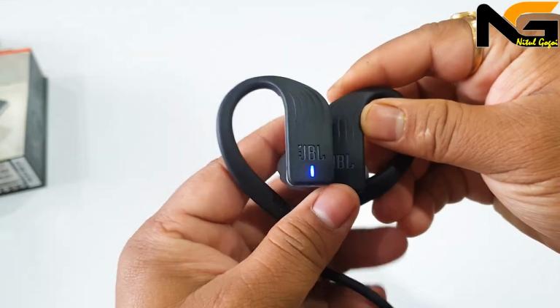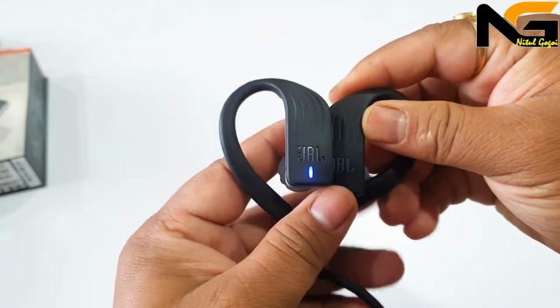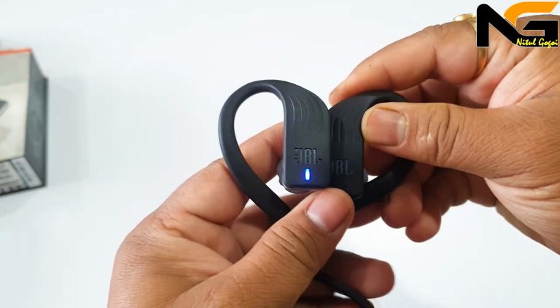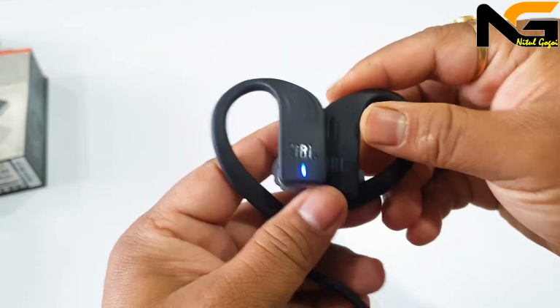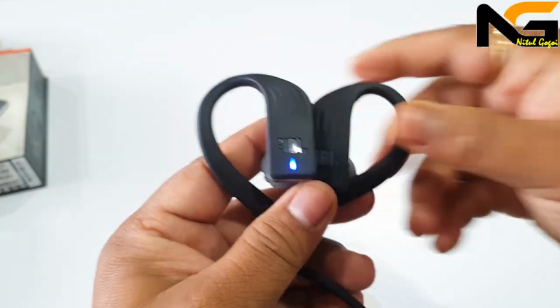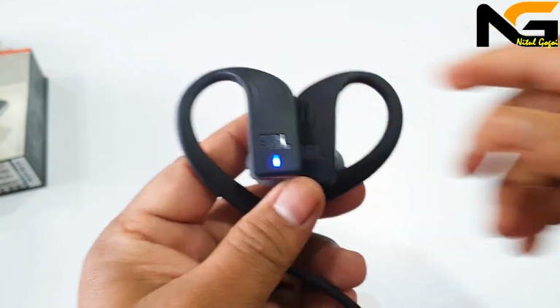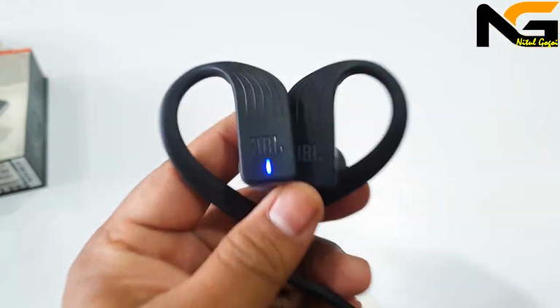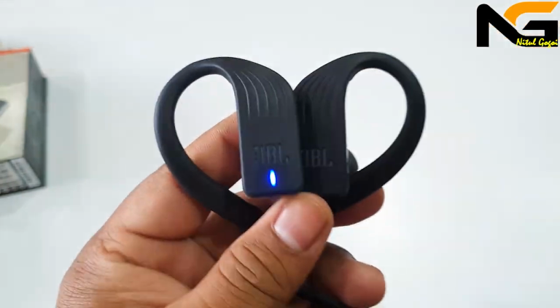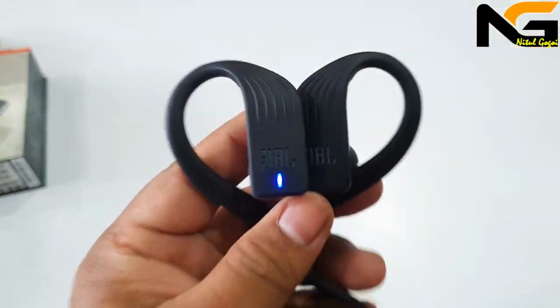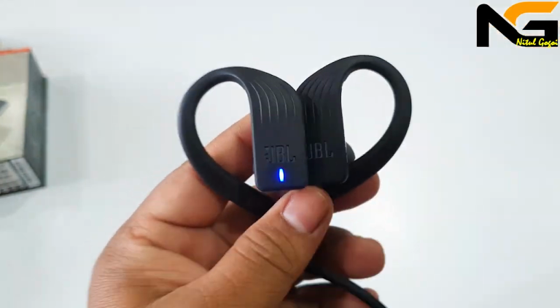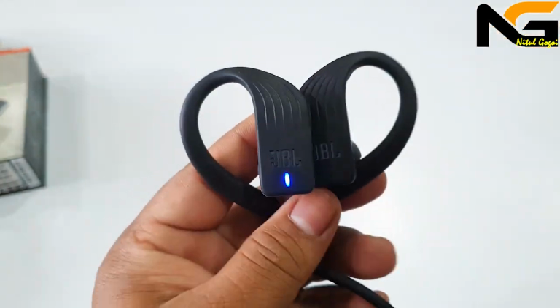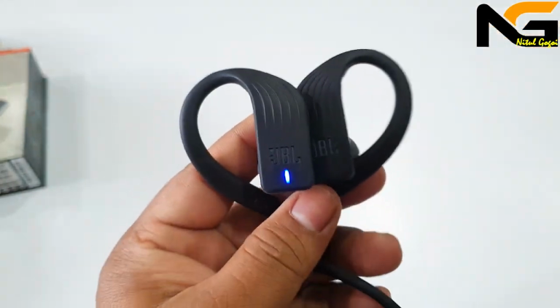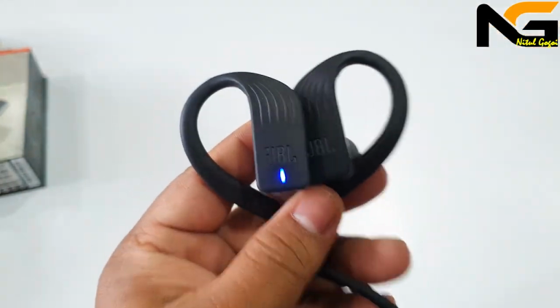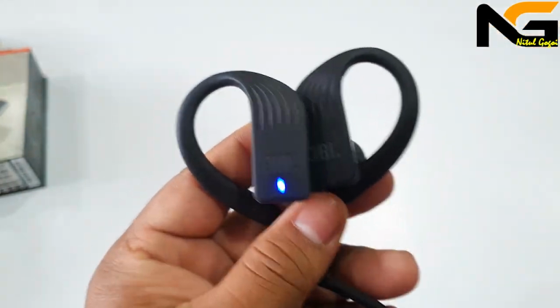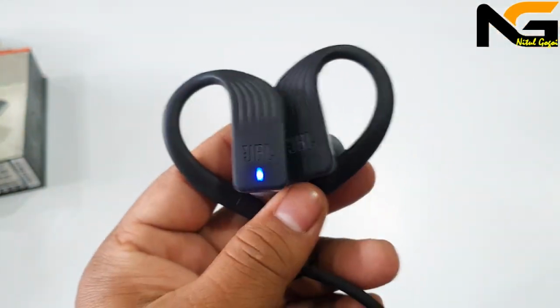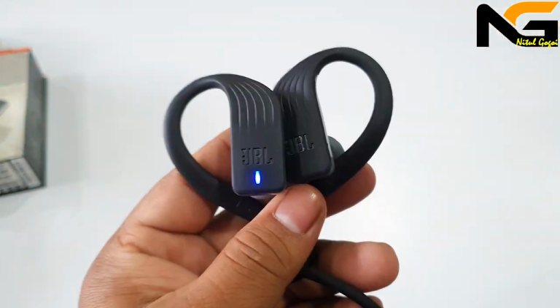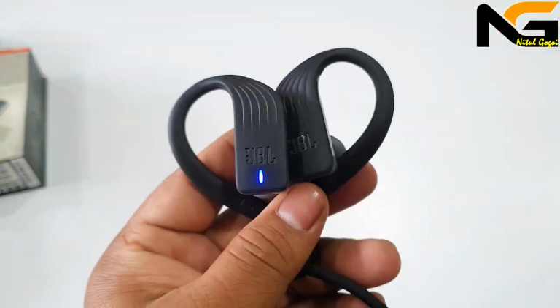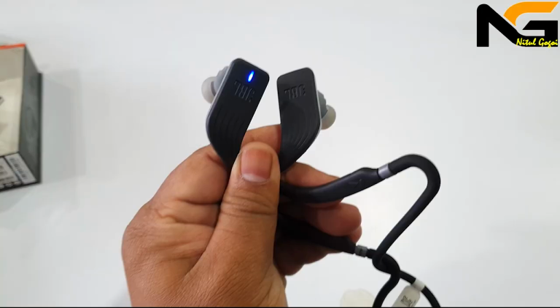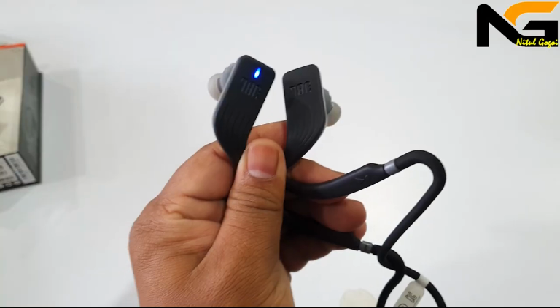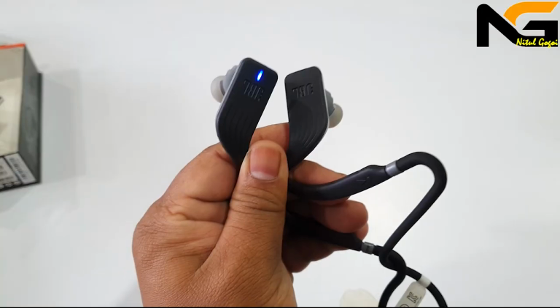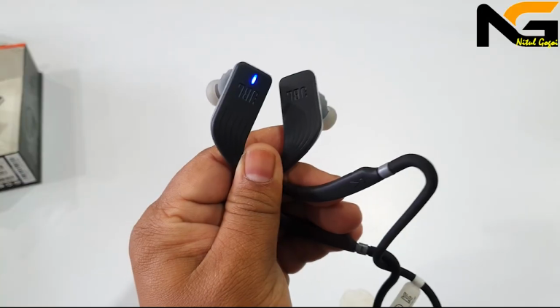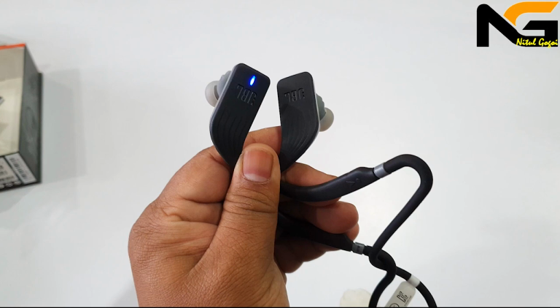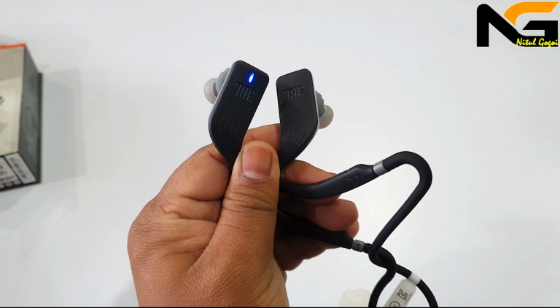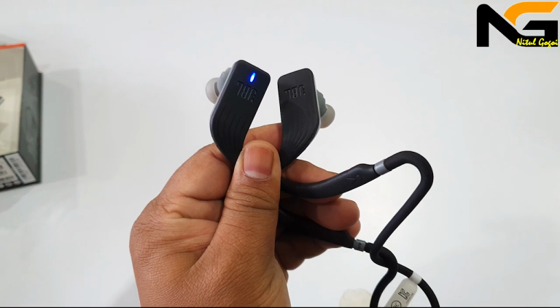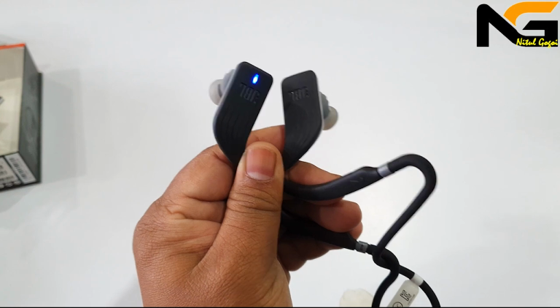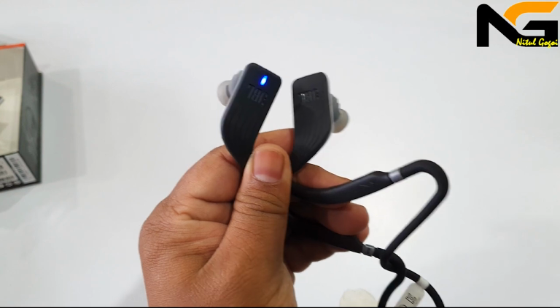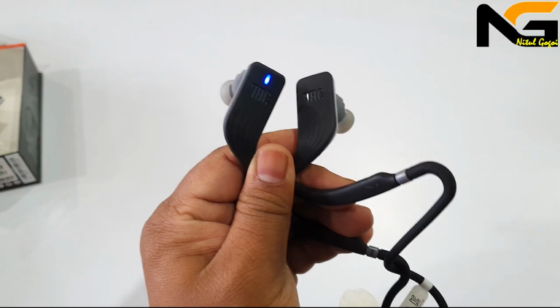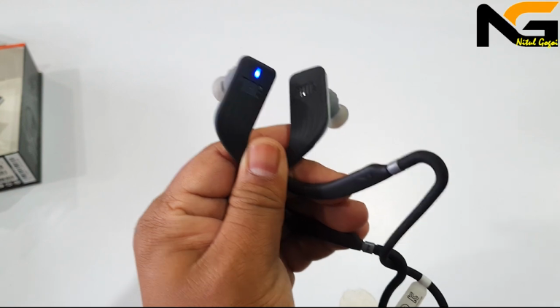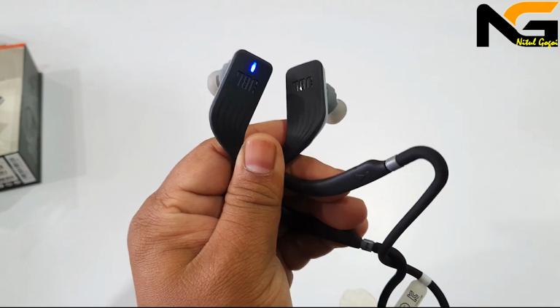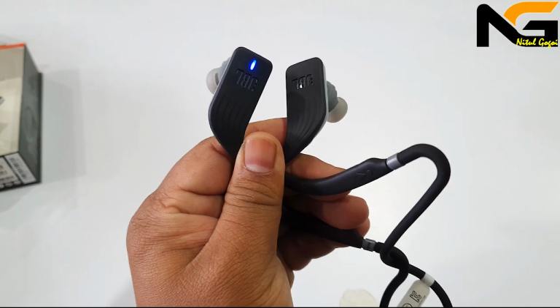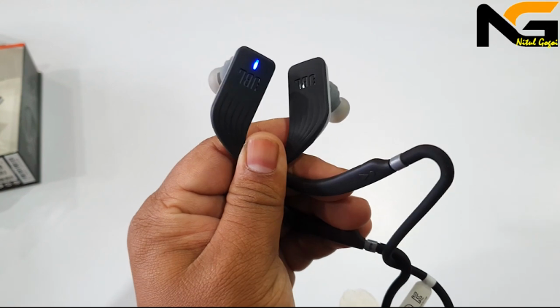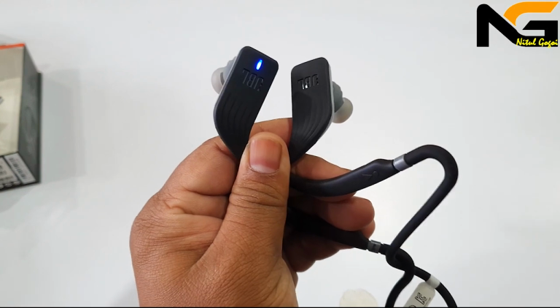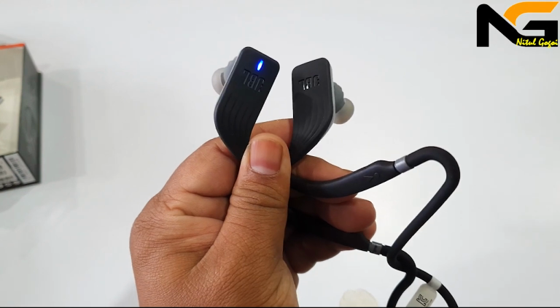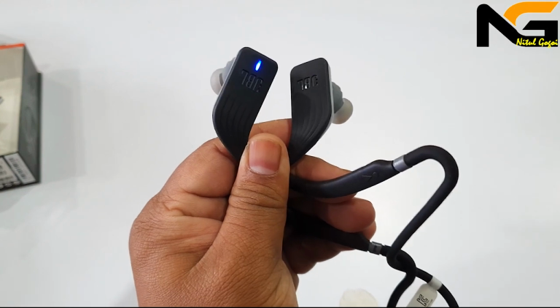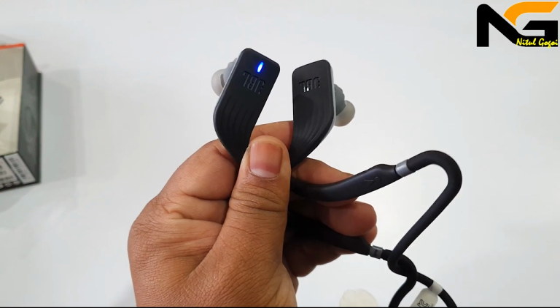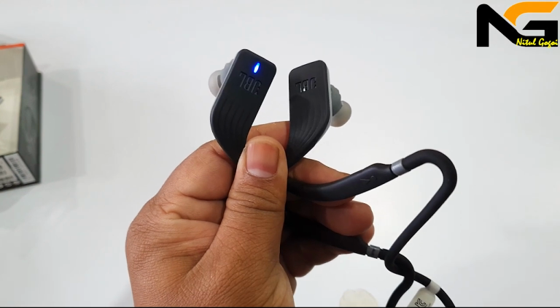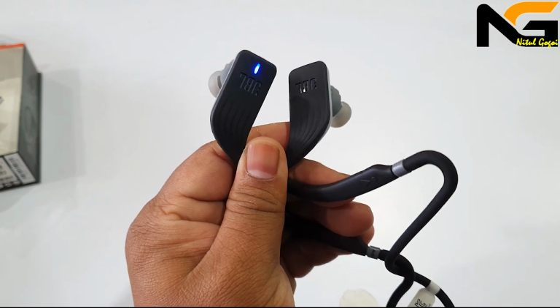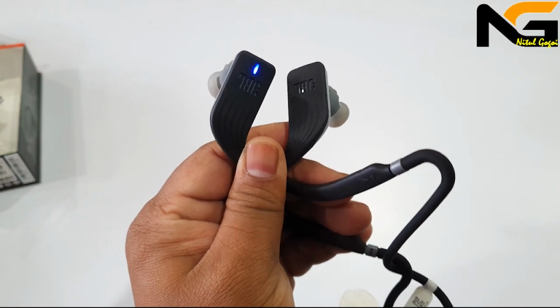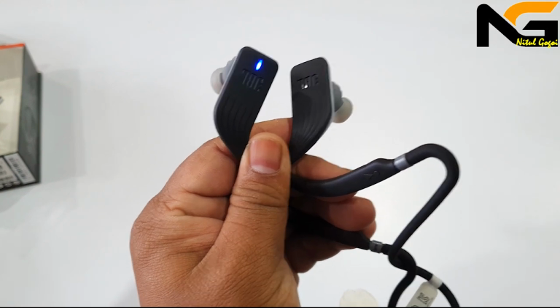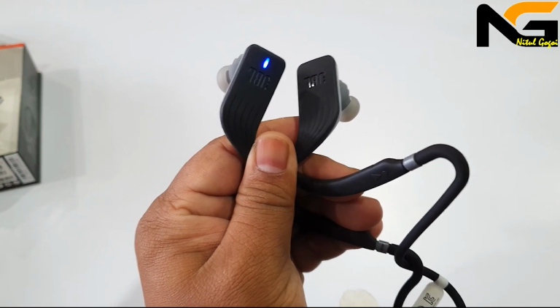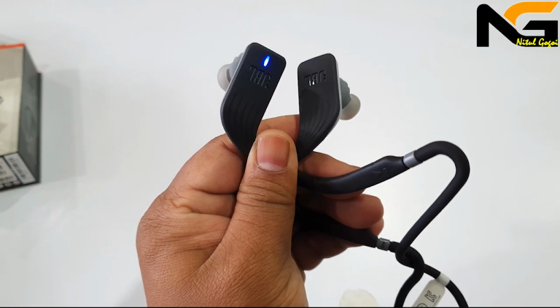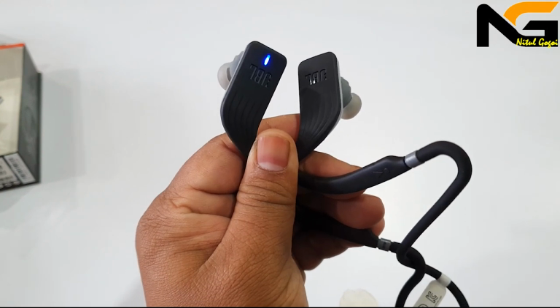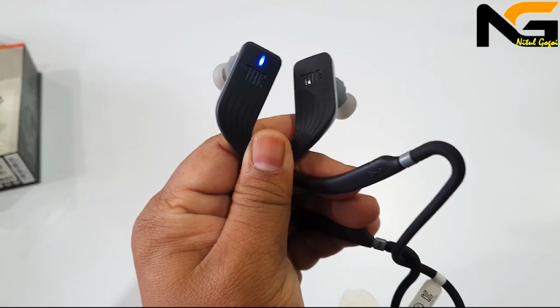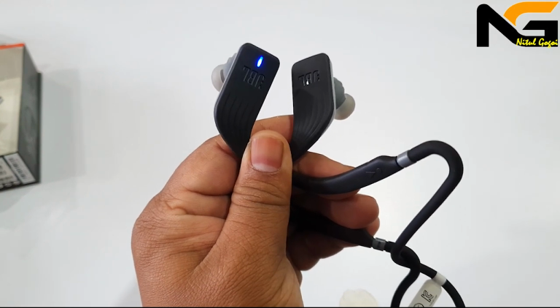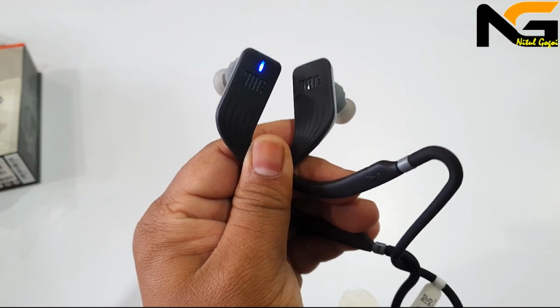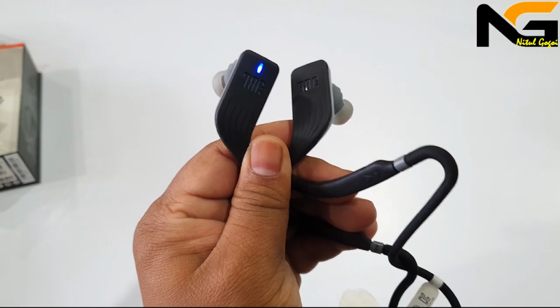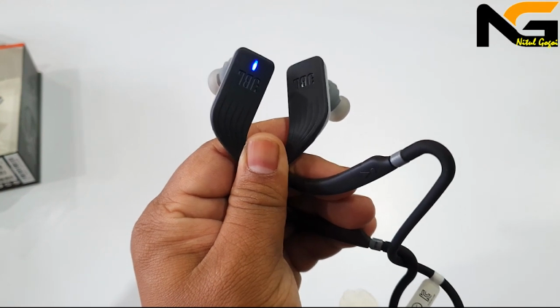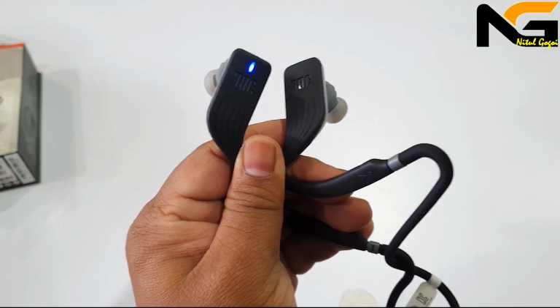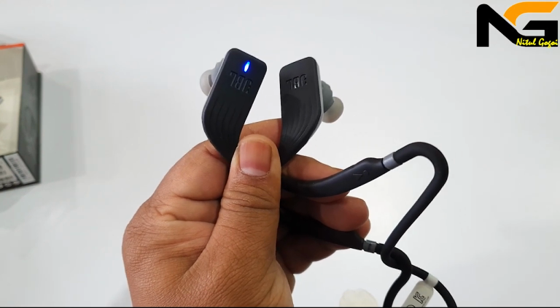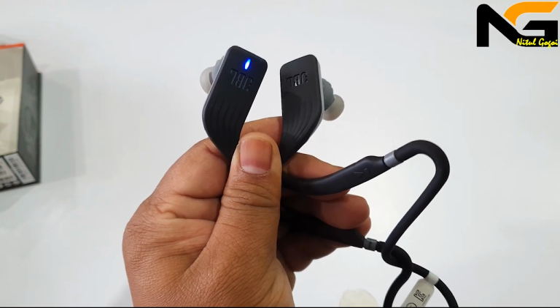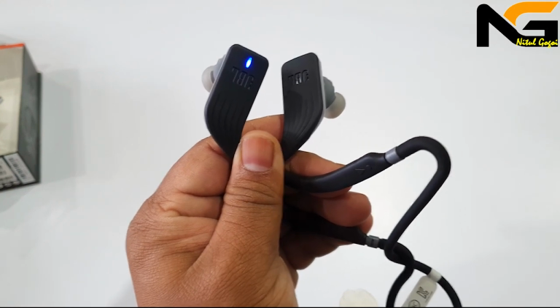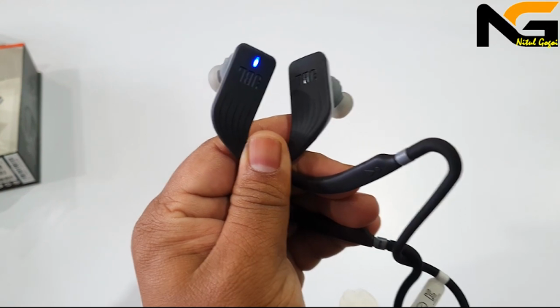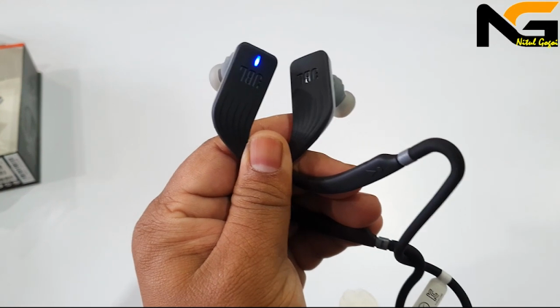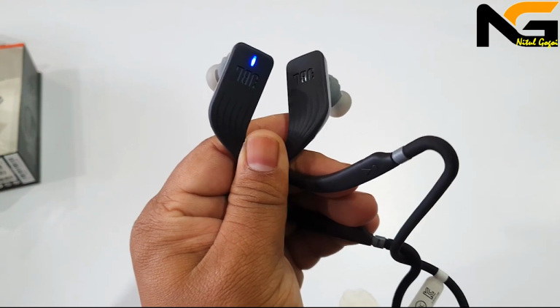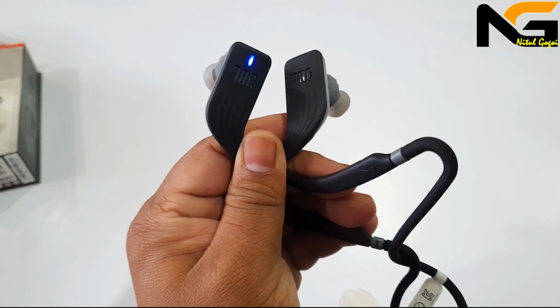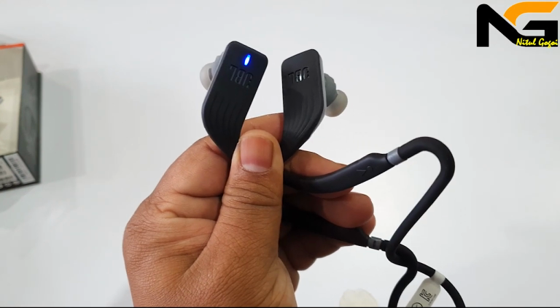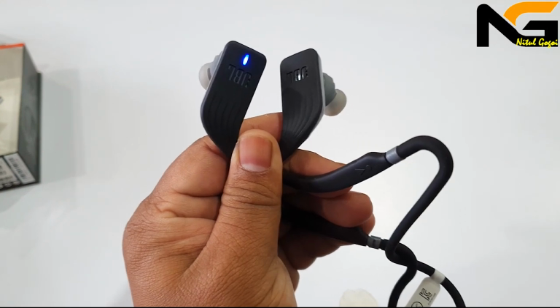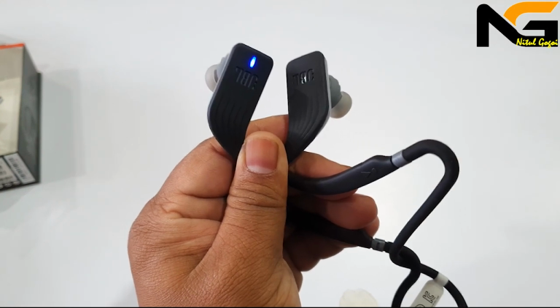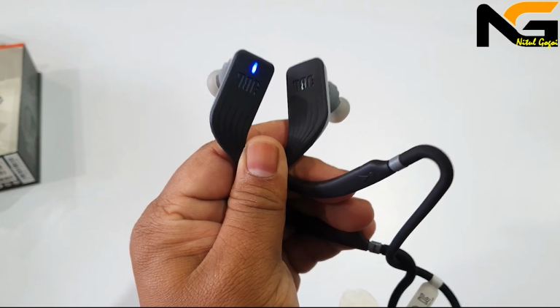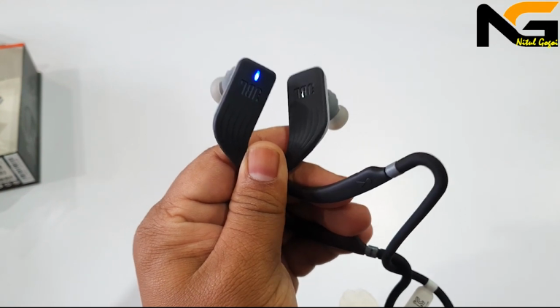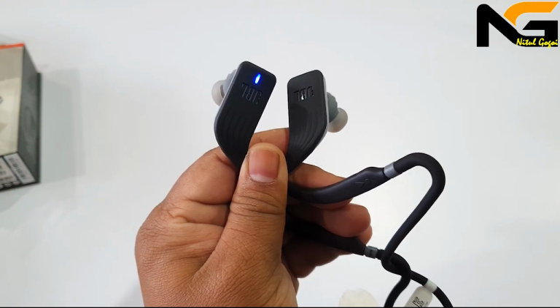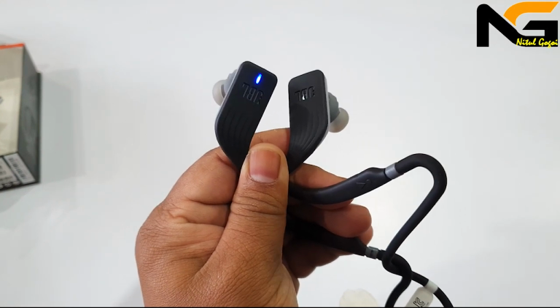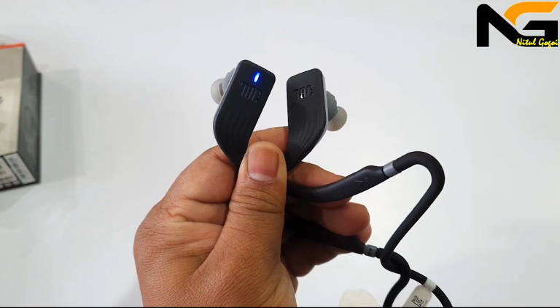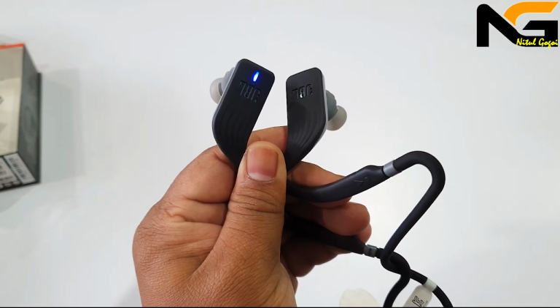I will test the mic now. One question, friends — I will check the microphone. I will try to put the microphone to the test.